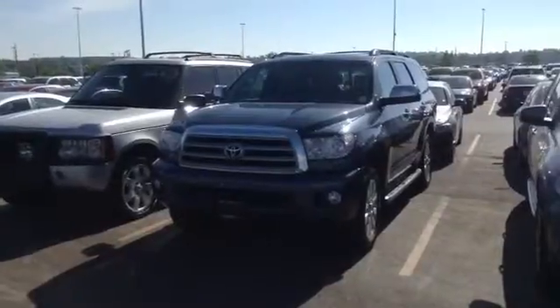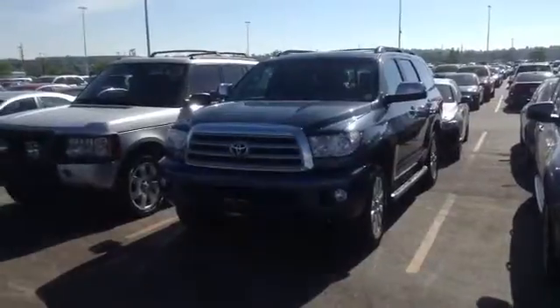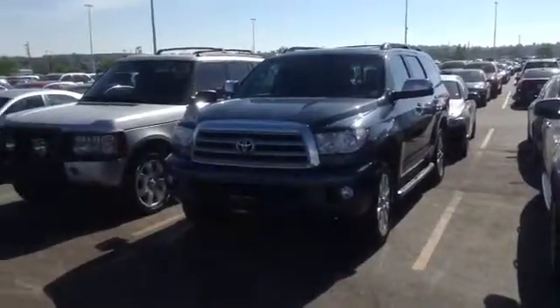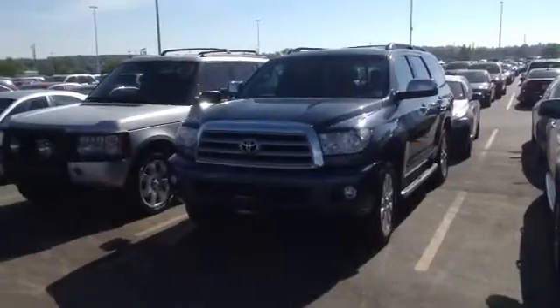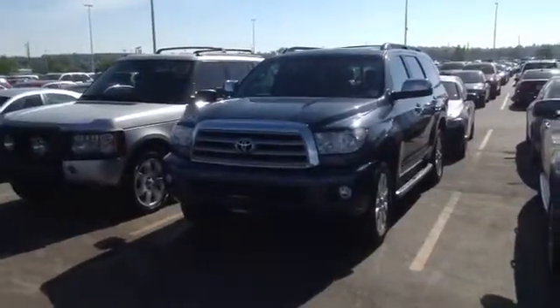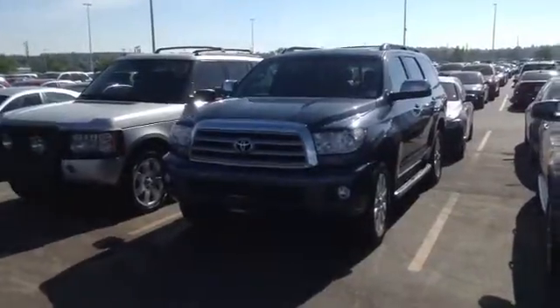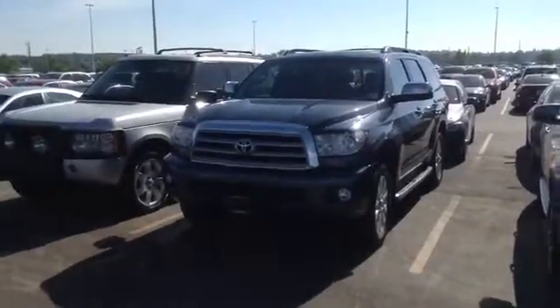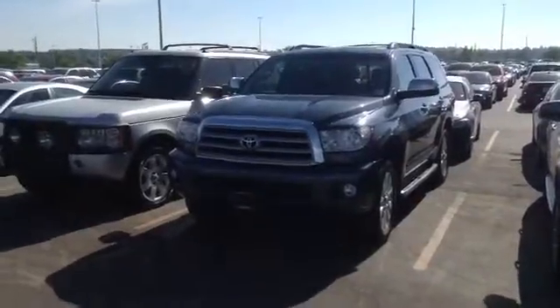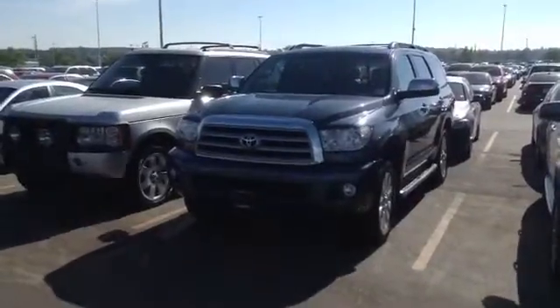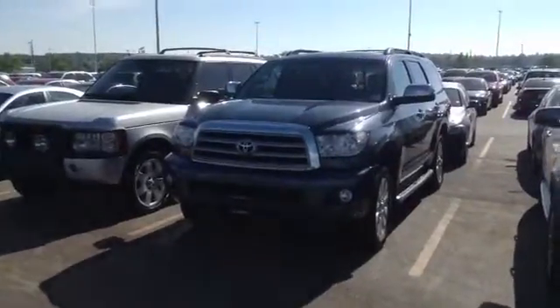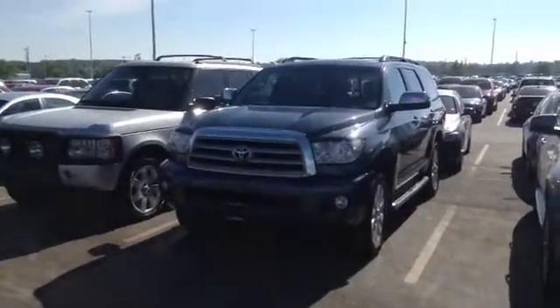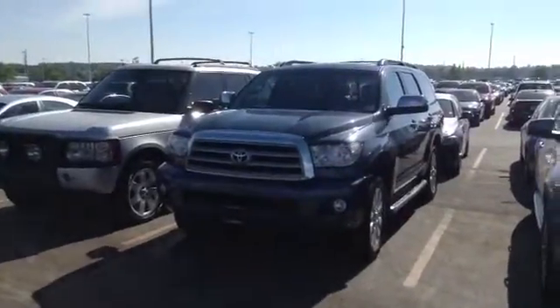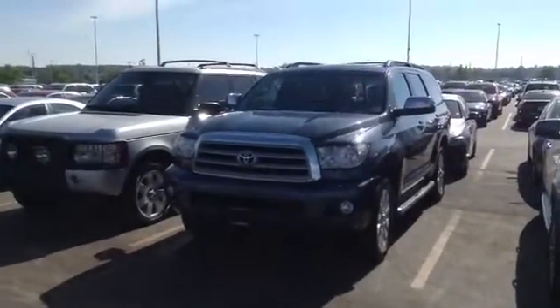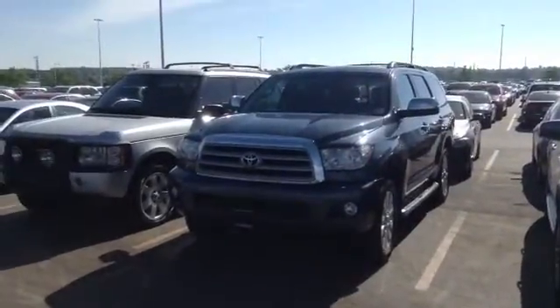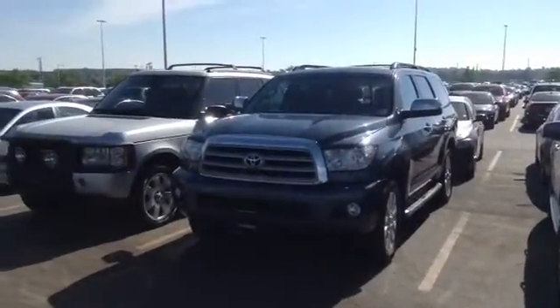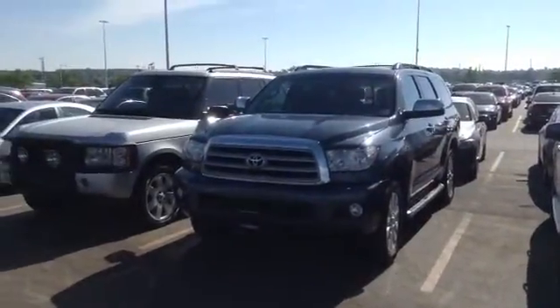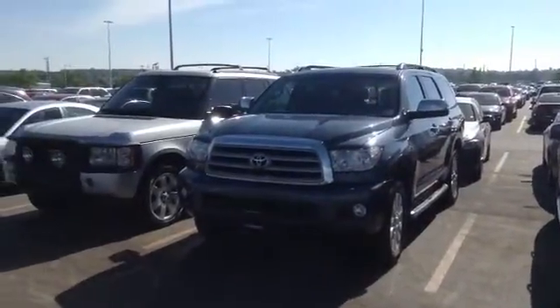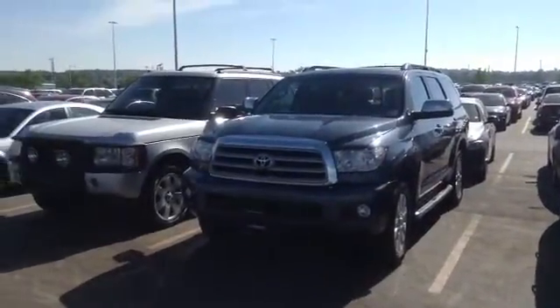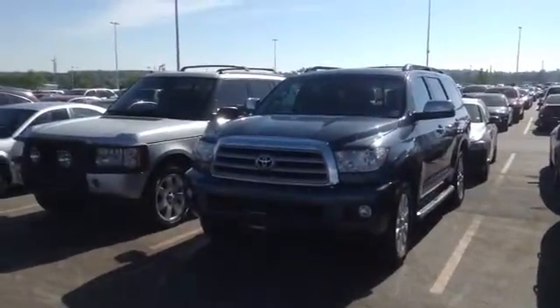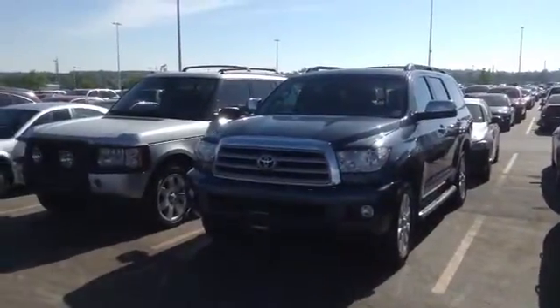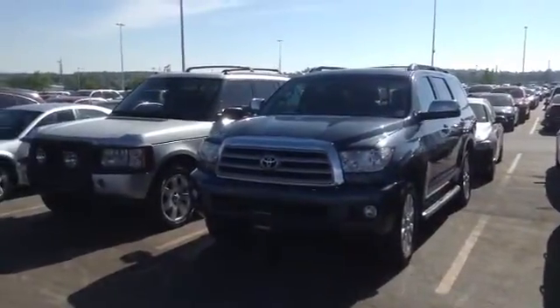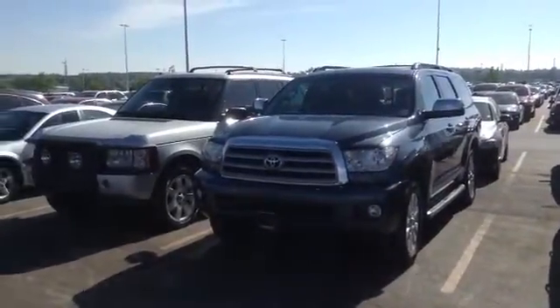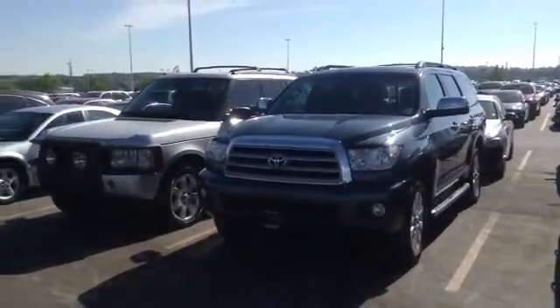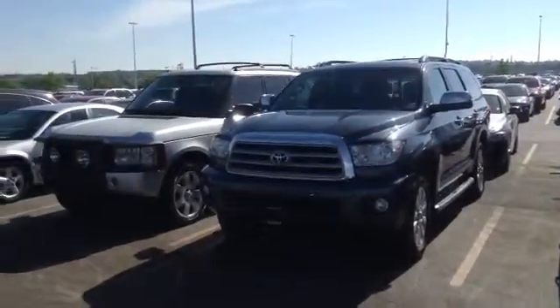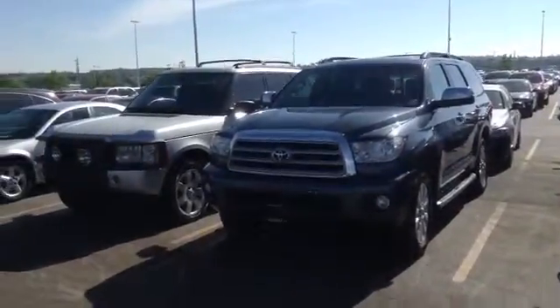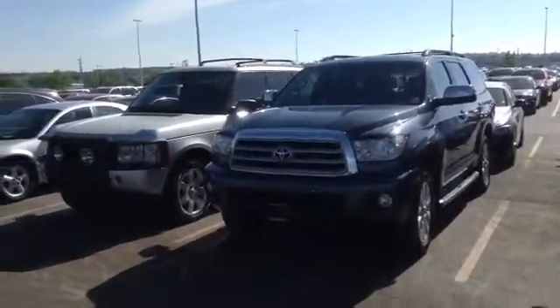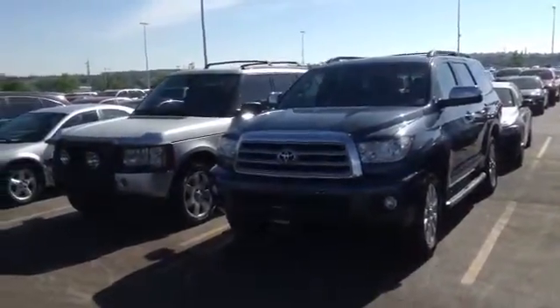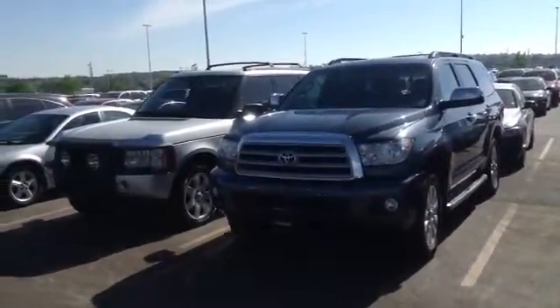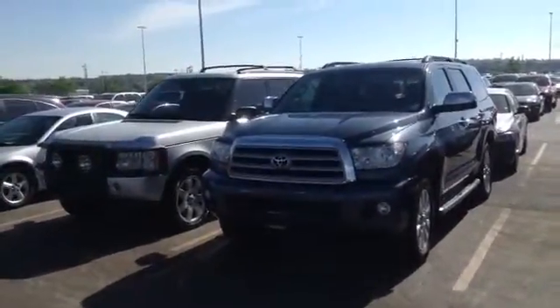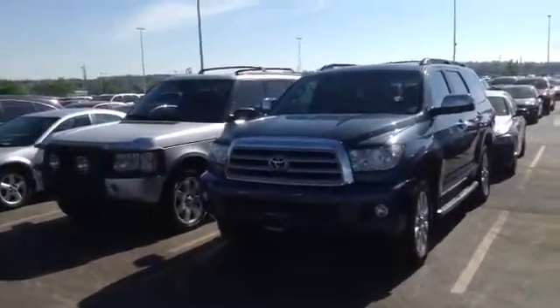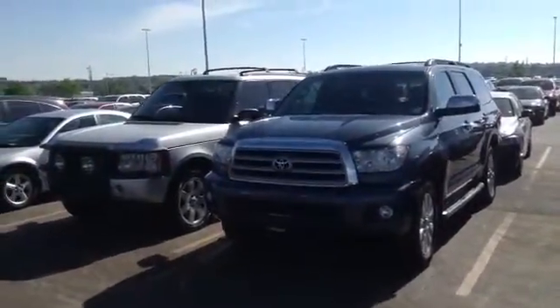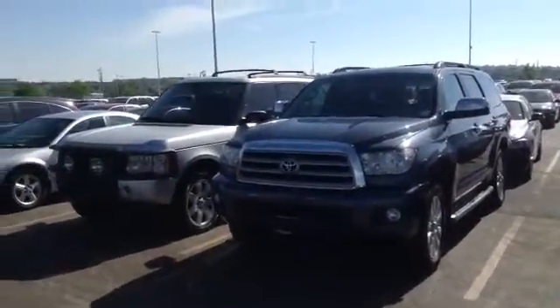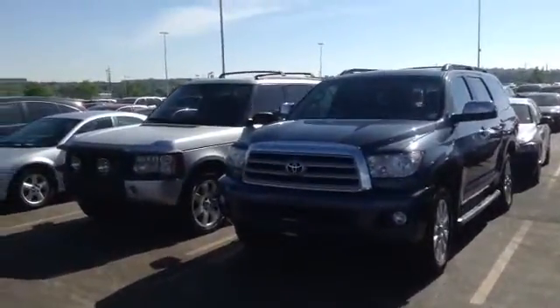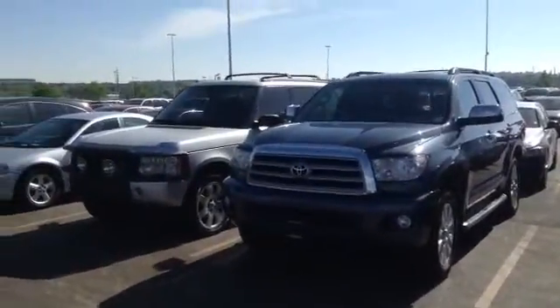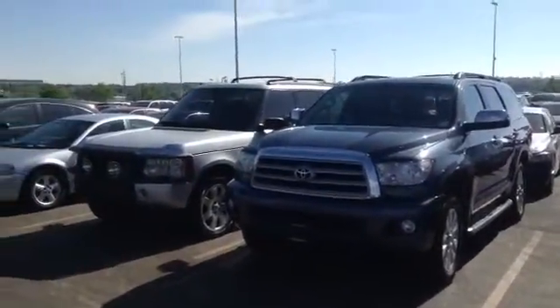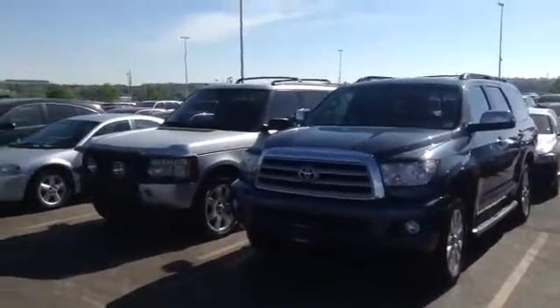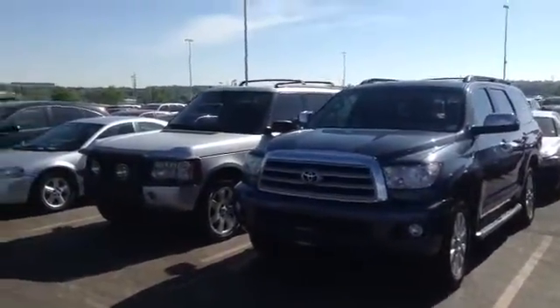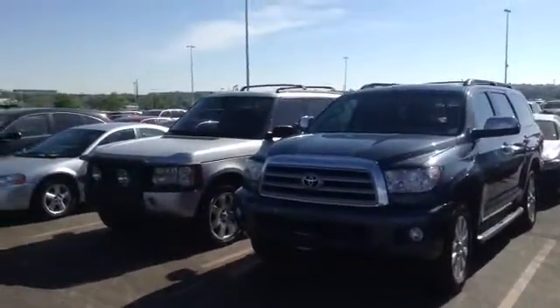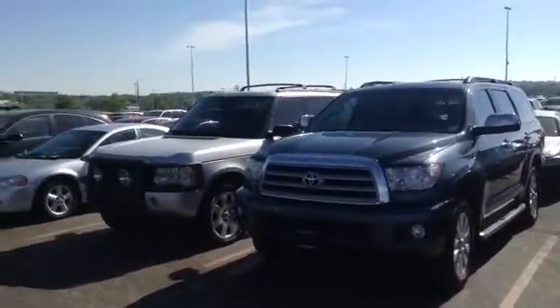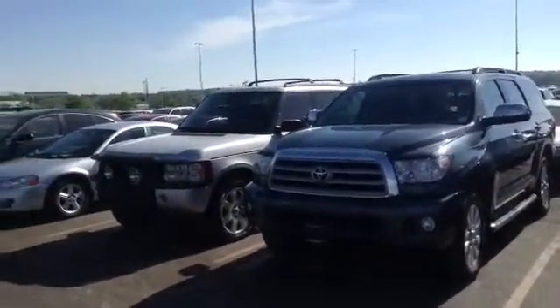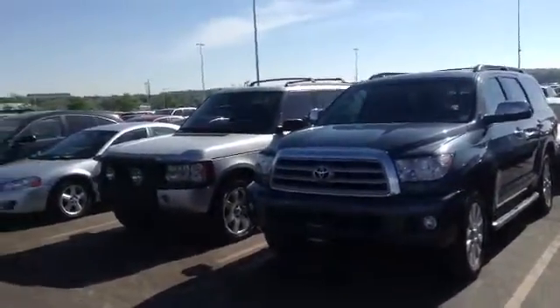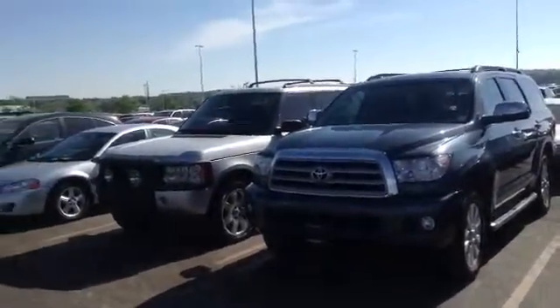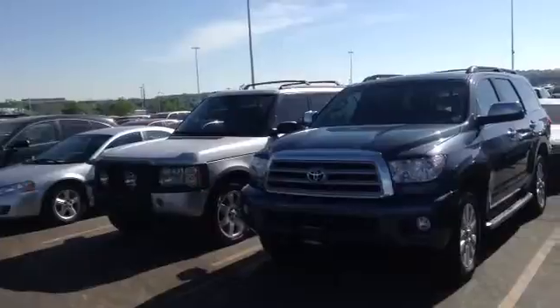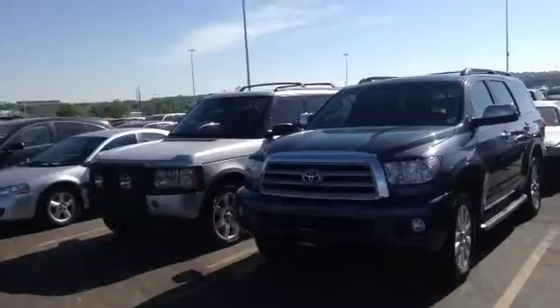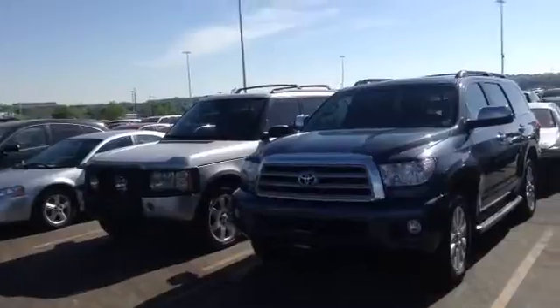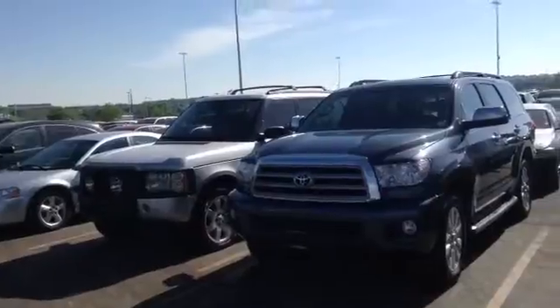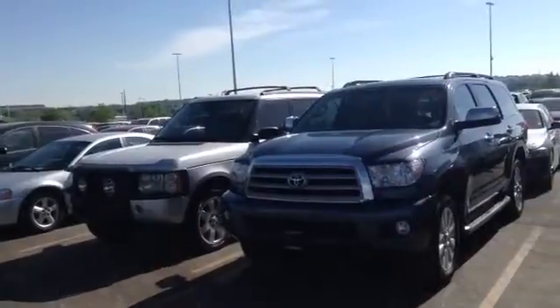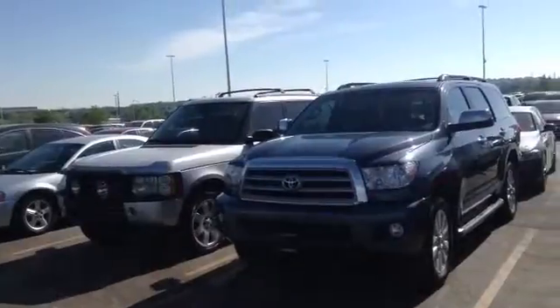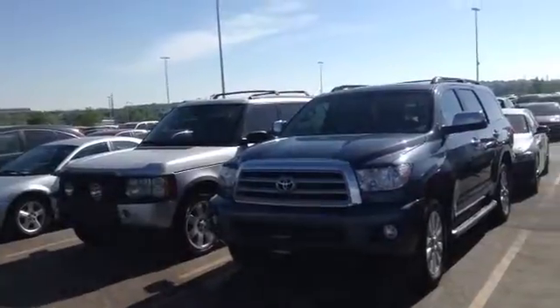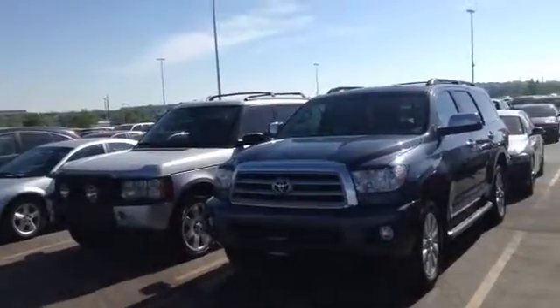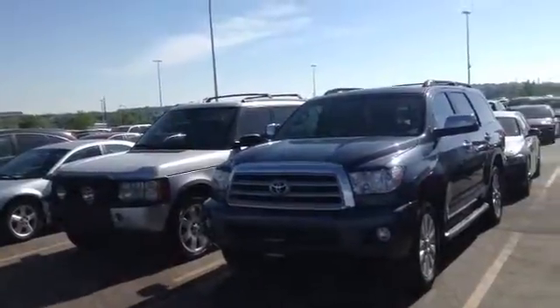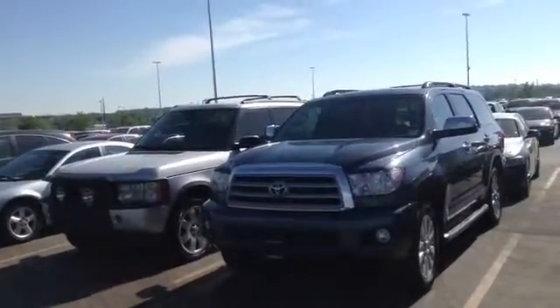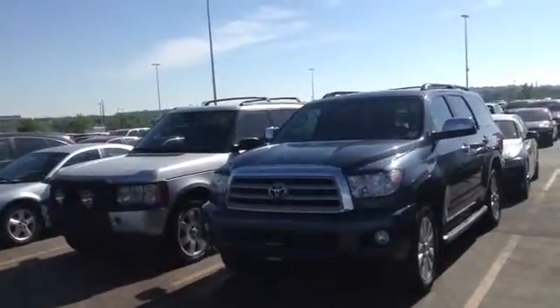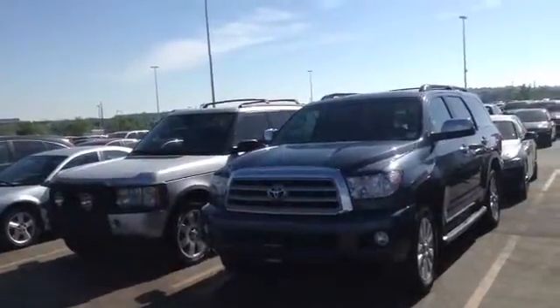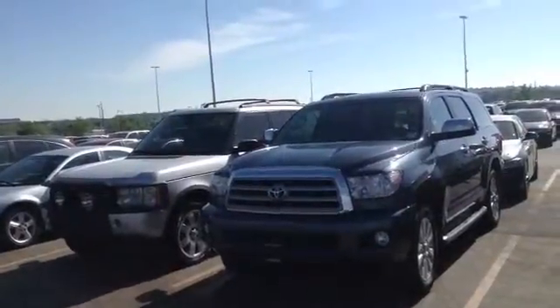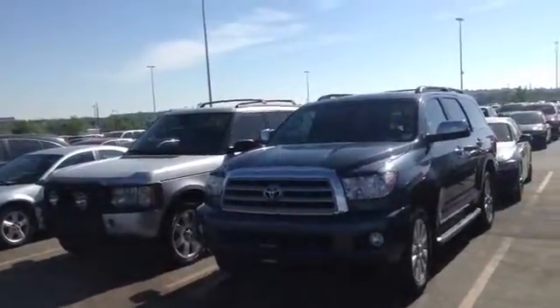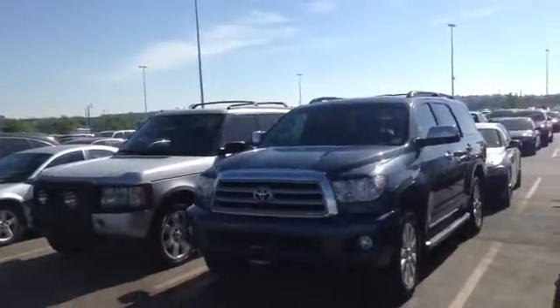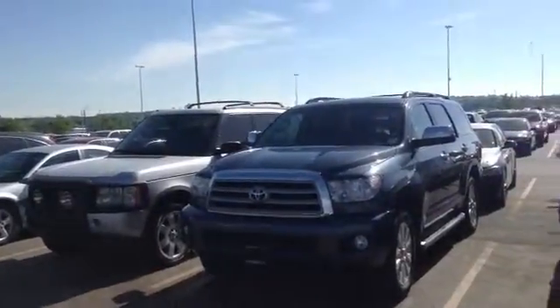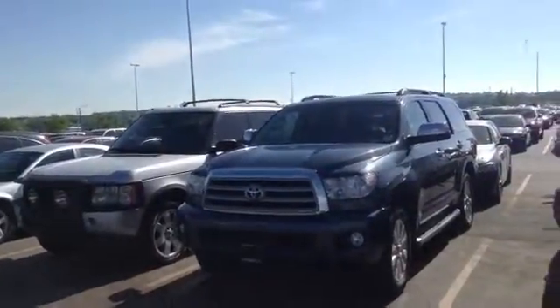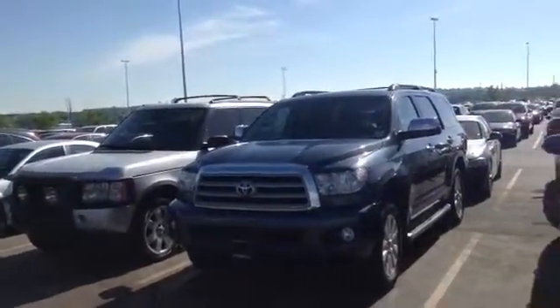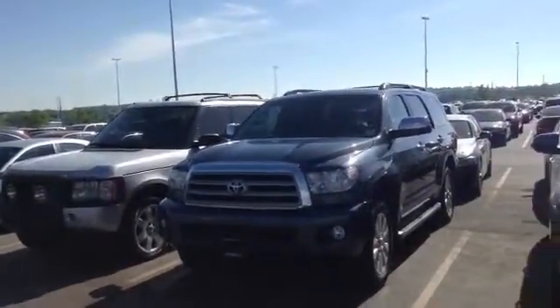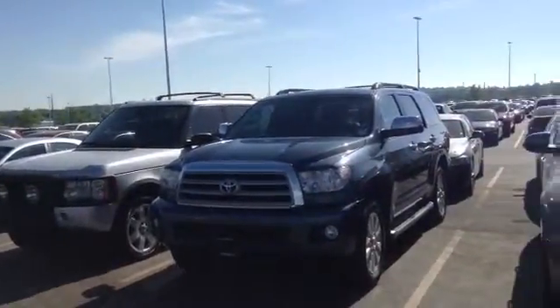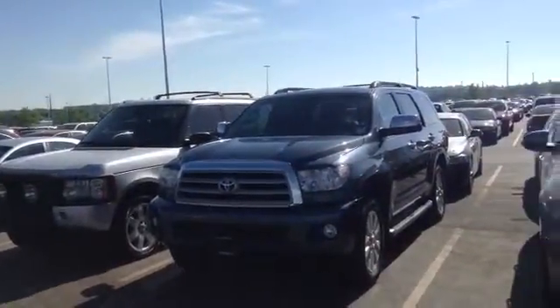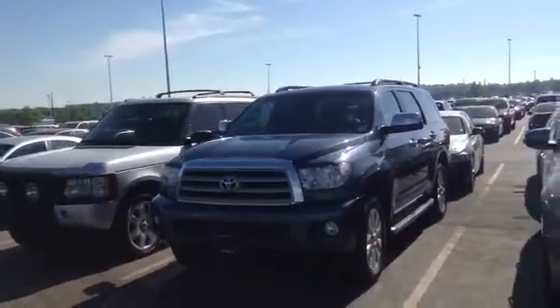Hi, it's Pat Harmon at Chant BMW. Here's a look at that Toyota Sequoia you asked about. Very, very nice condition.